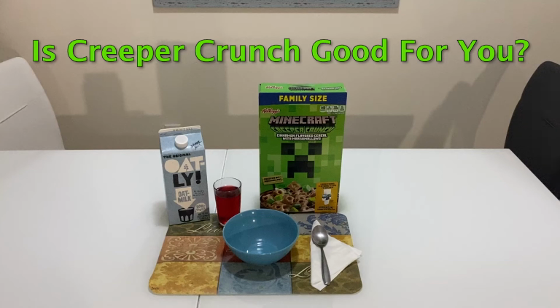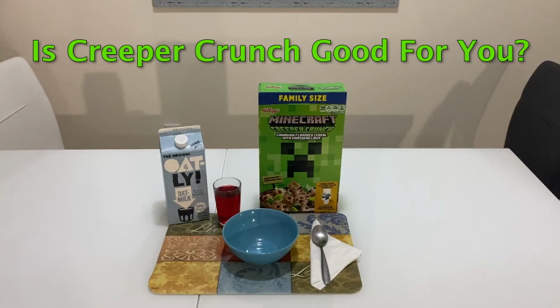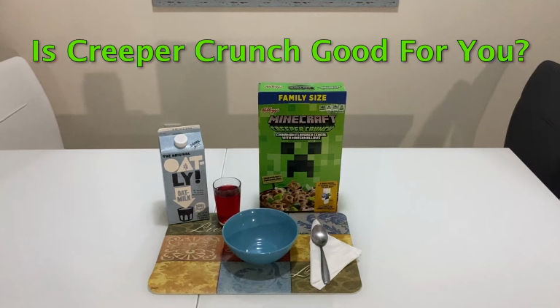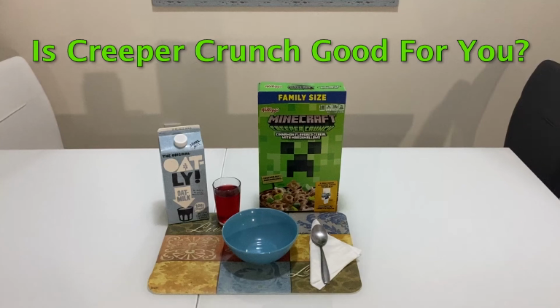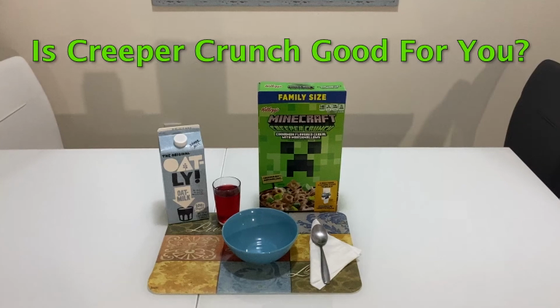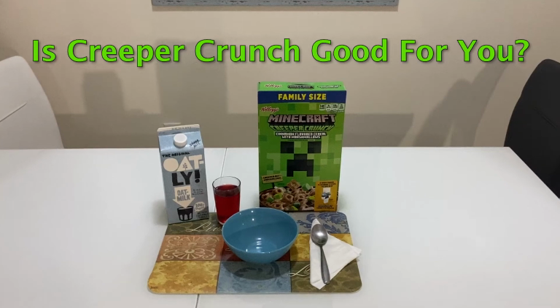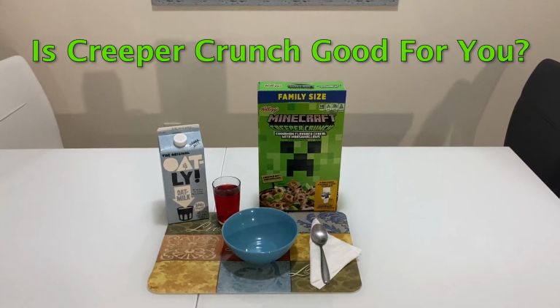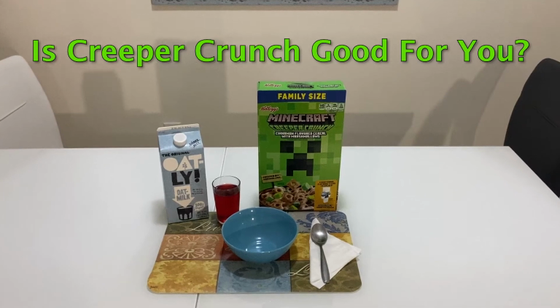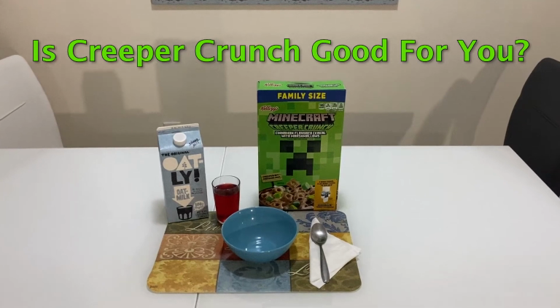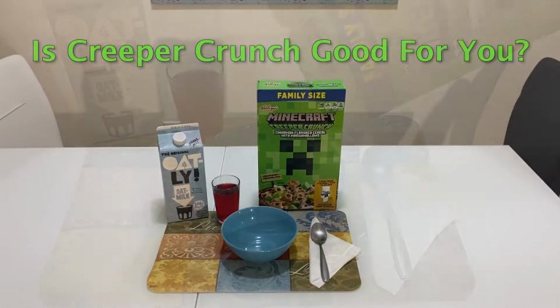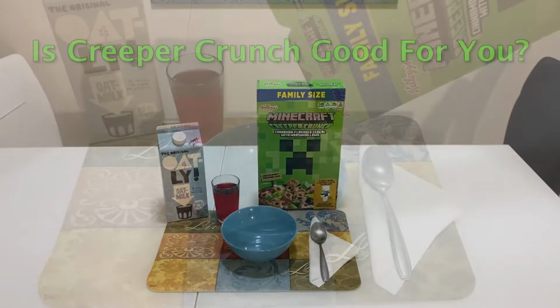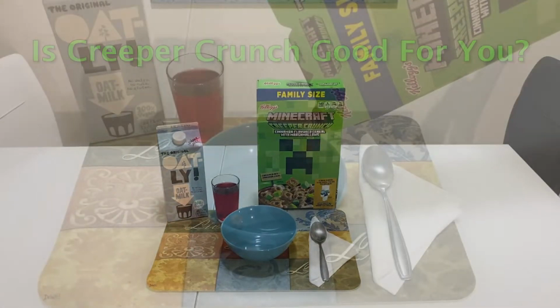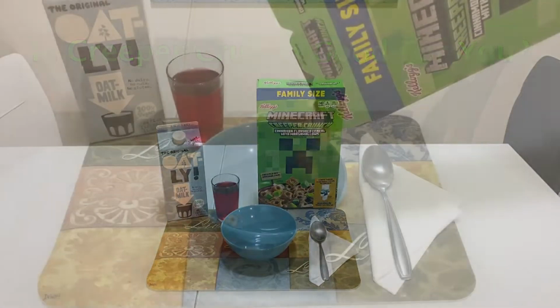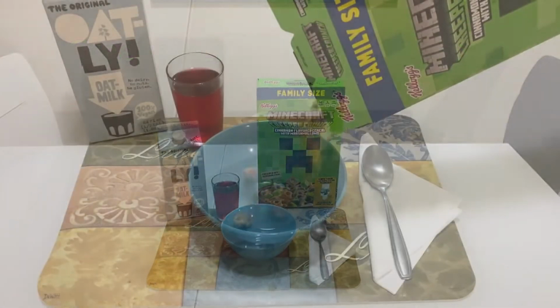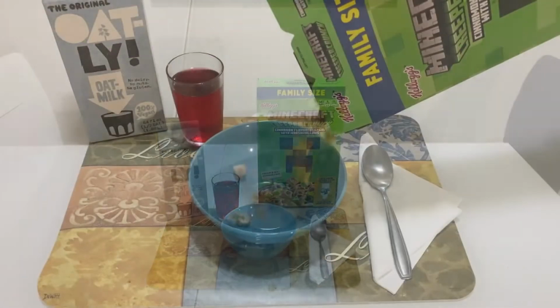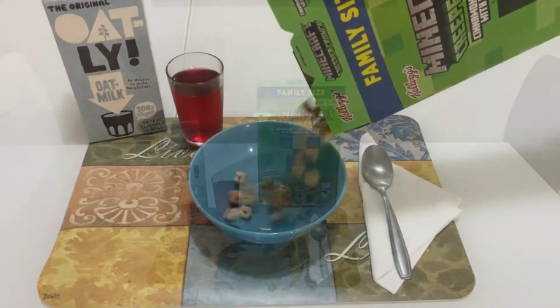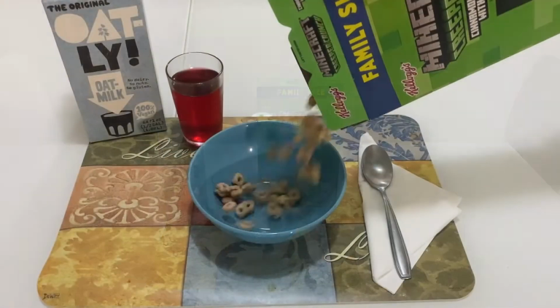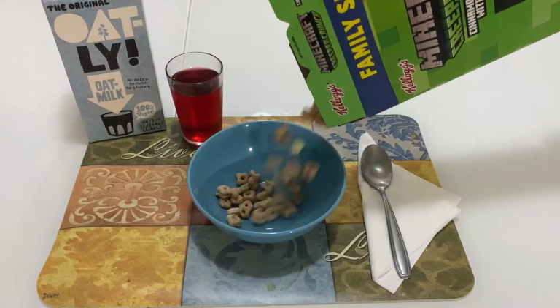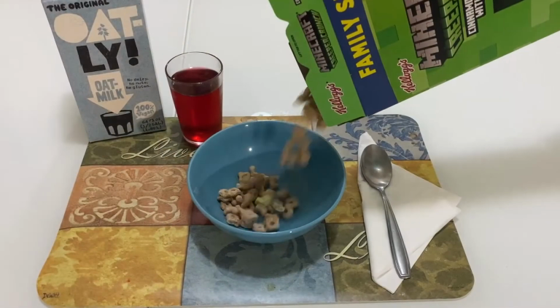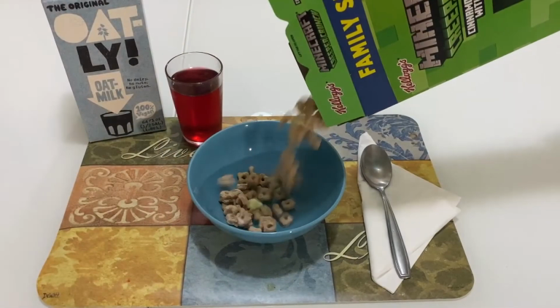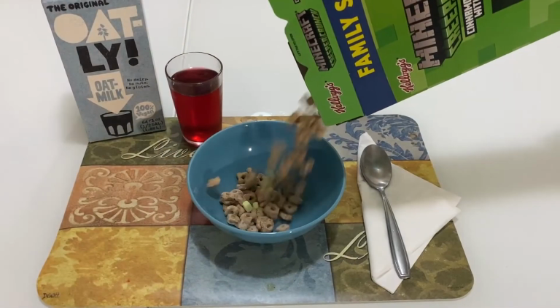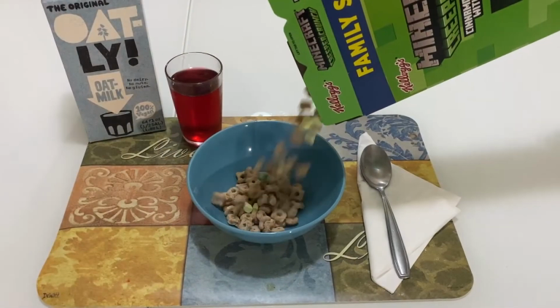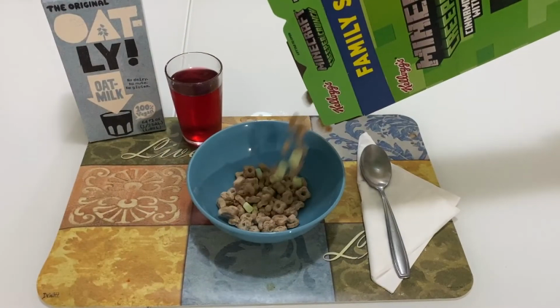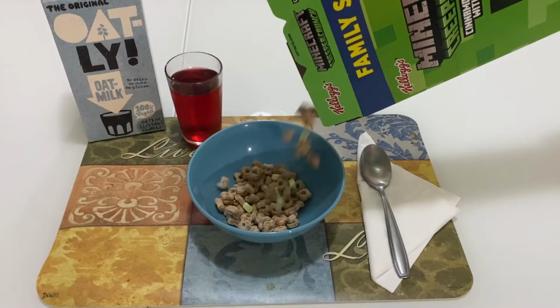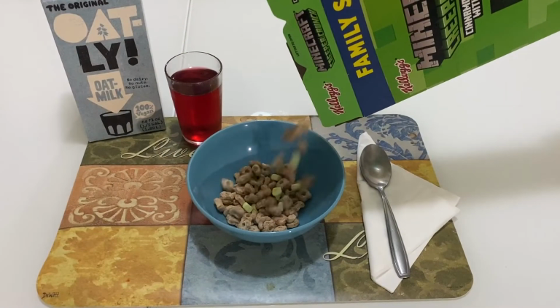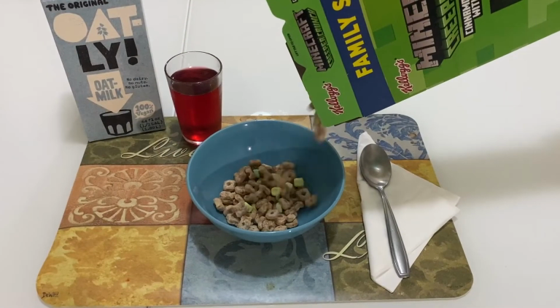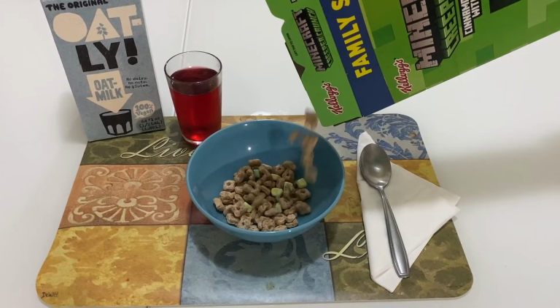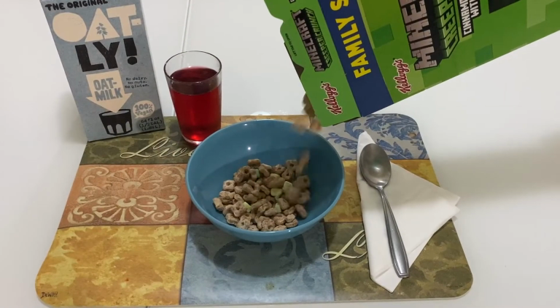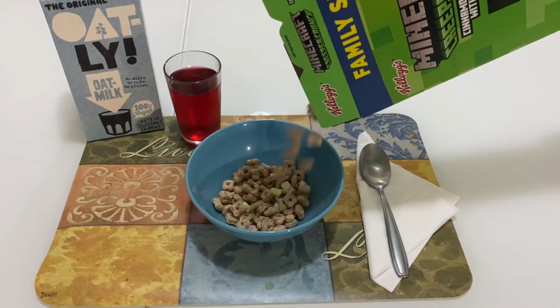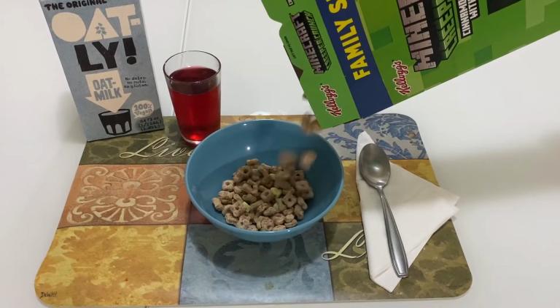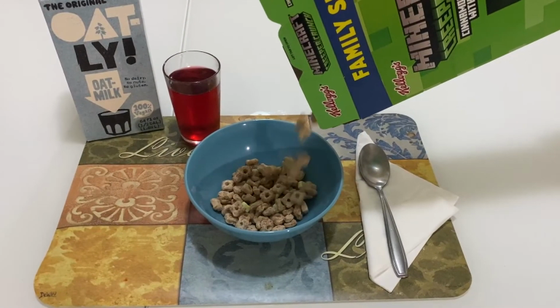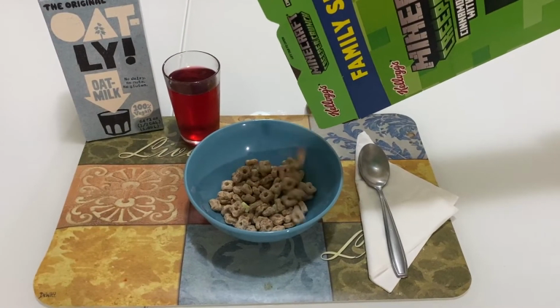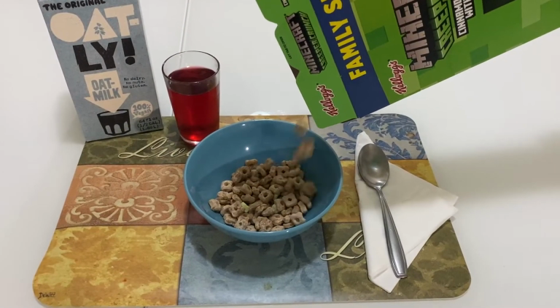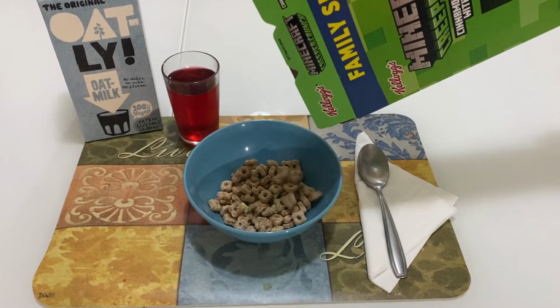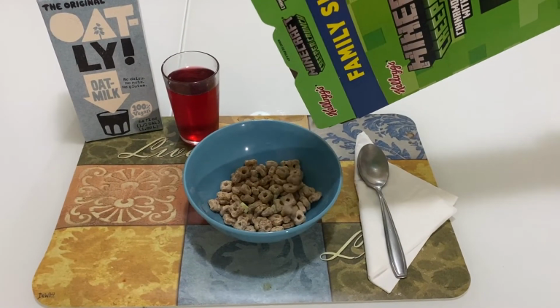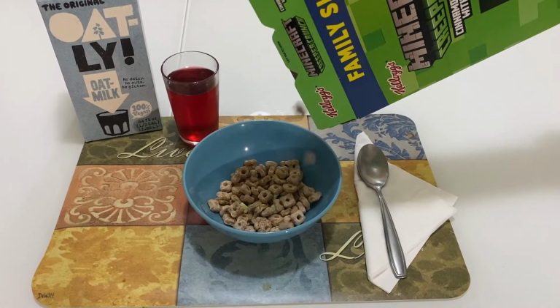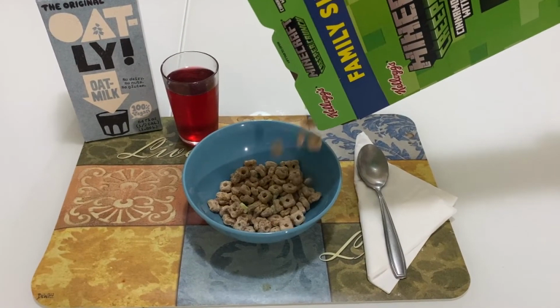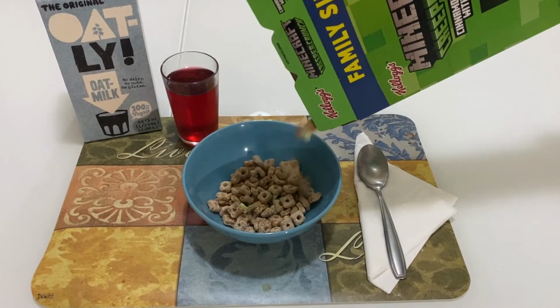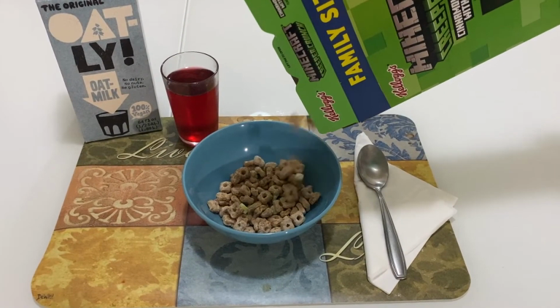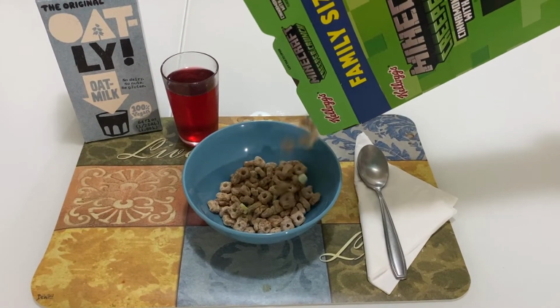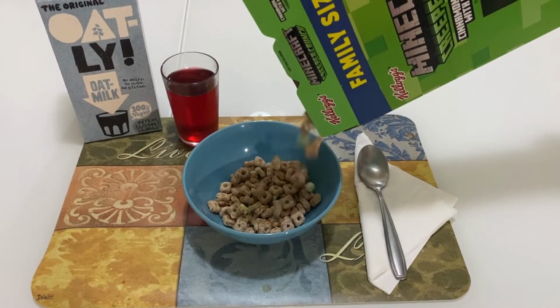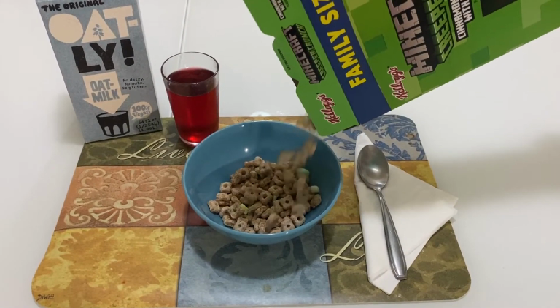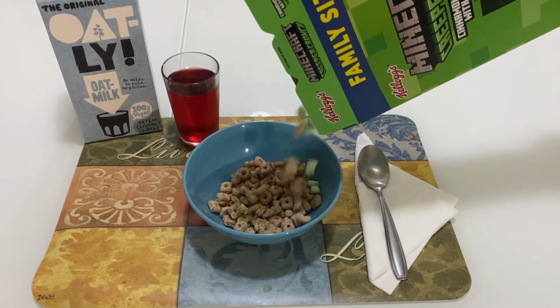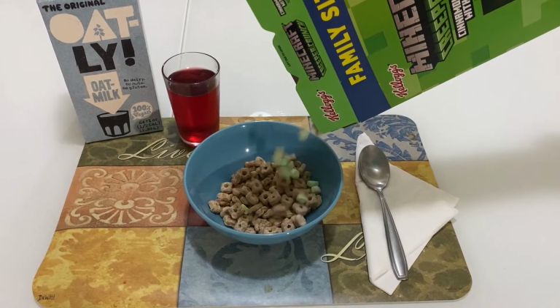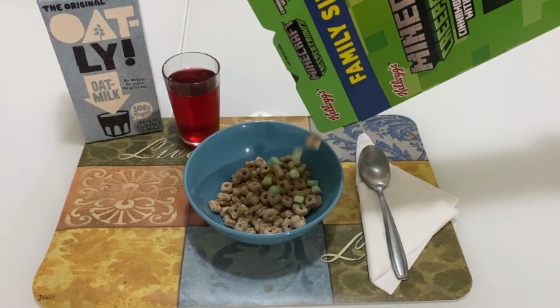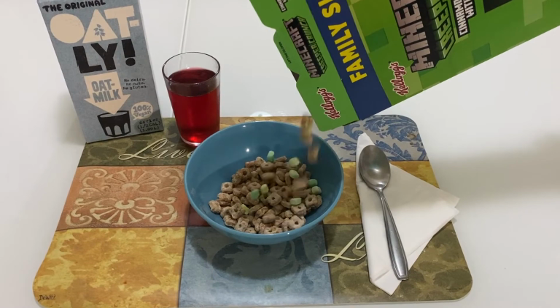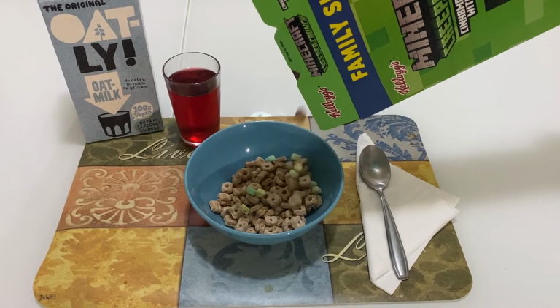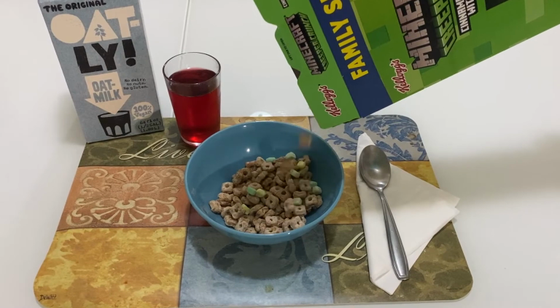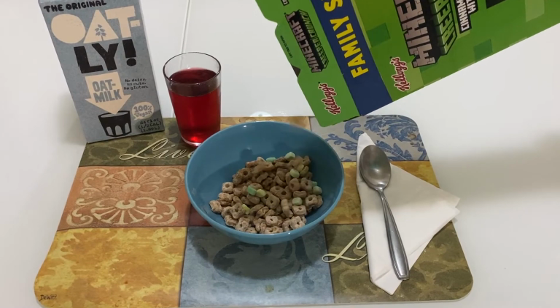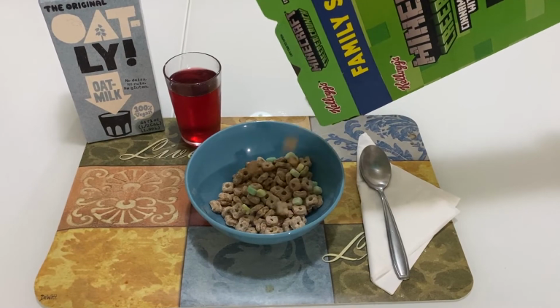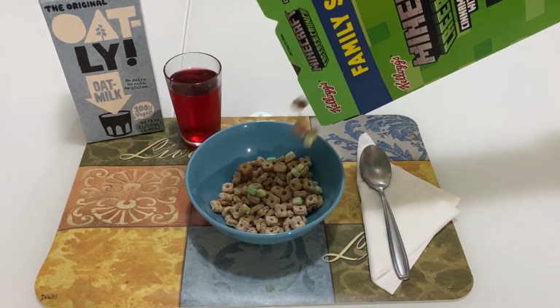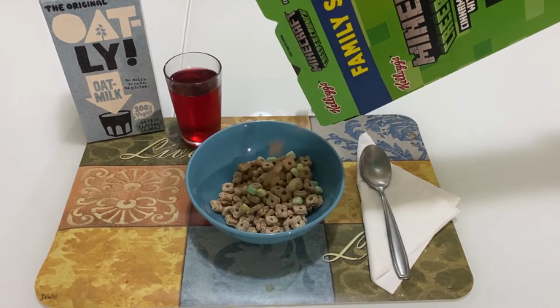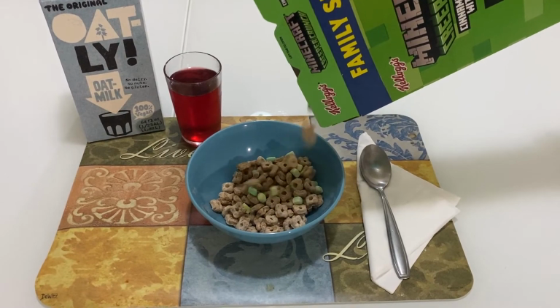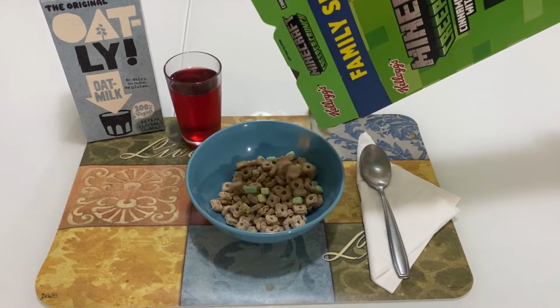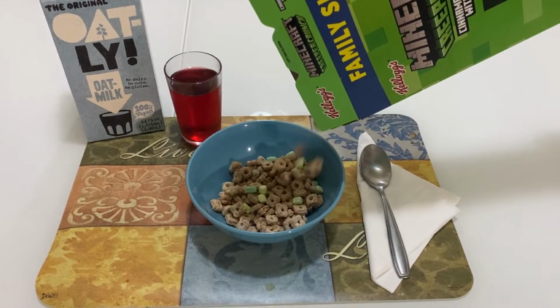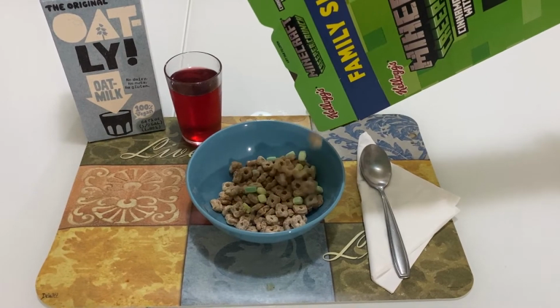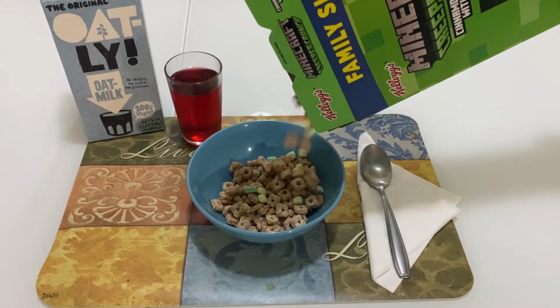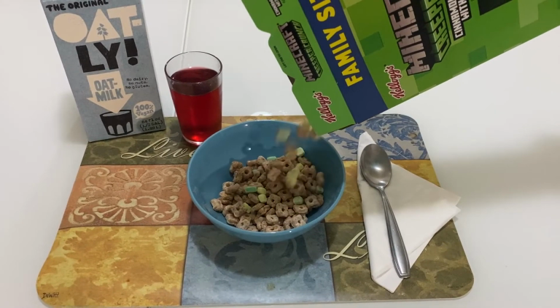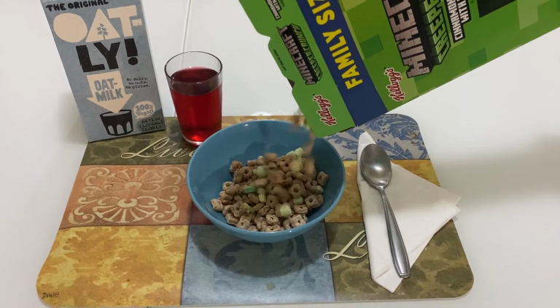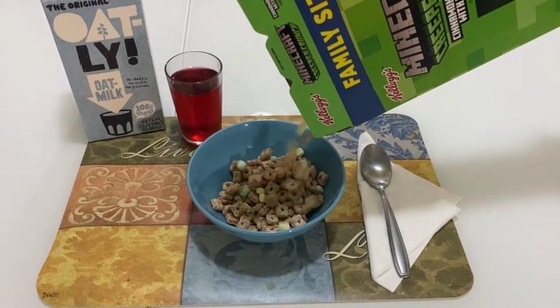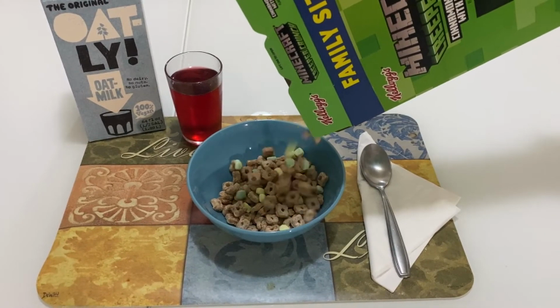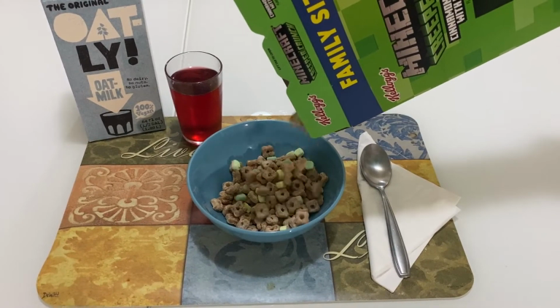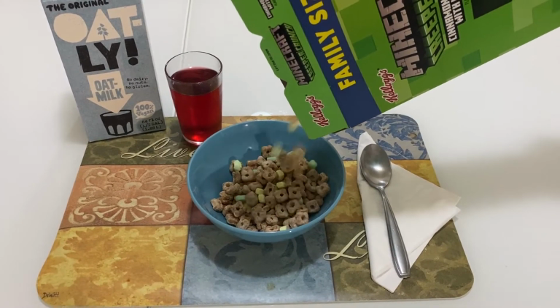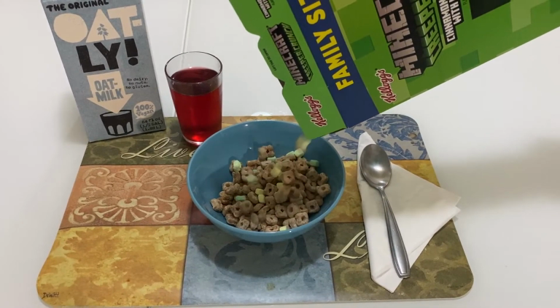Is Creeper Crunch good for you? First, it's made with whole grain oats, a great source of fiber. Creeper Crunch is gluten-free and sweetened with honey, which is full of antioxidants.